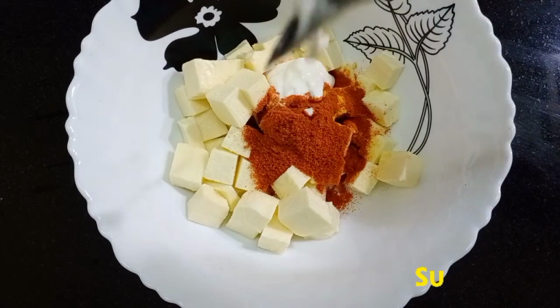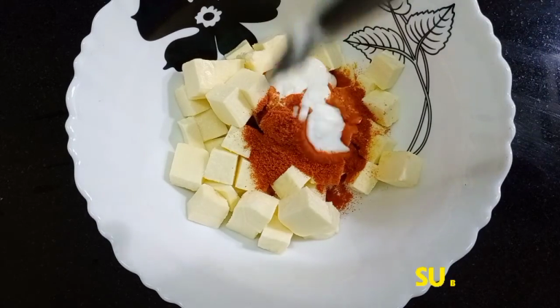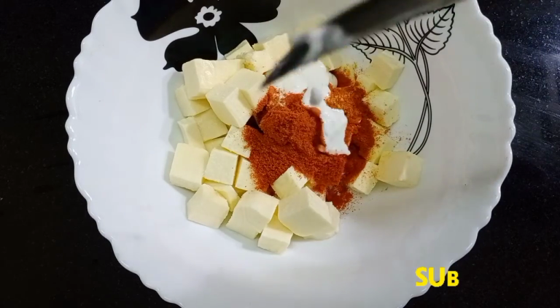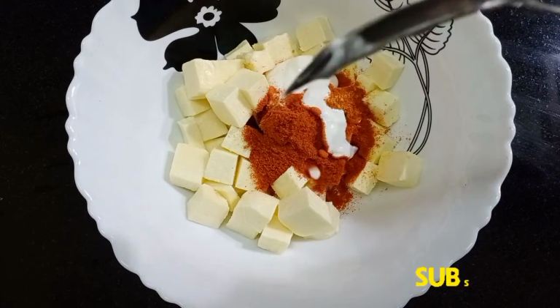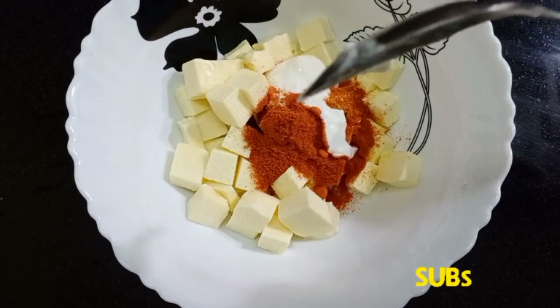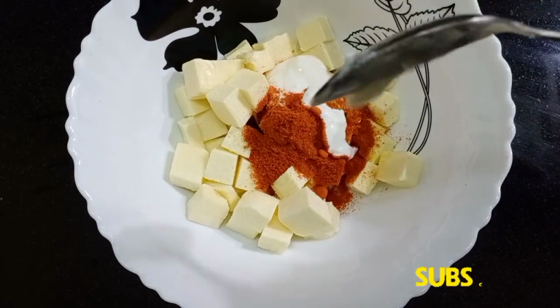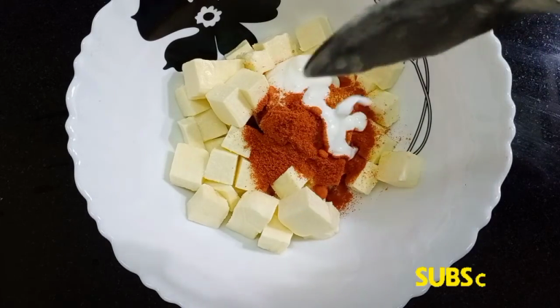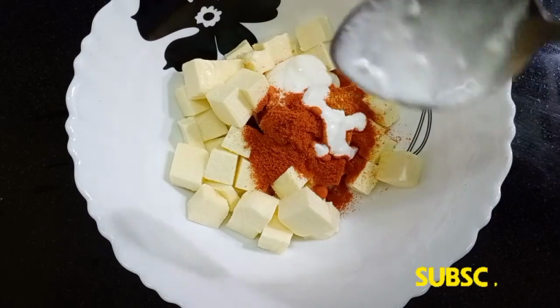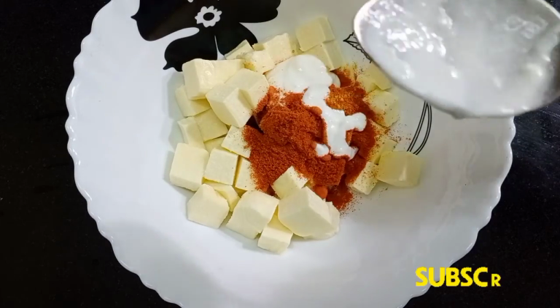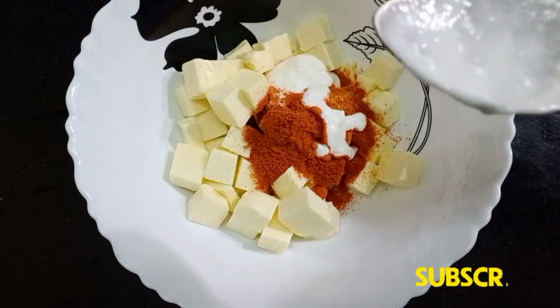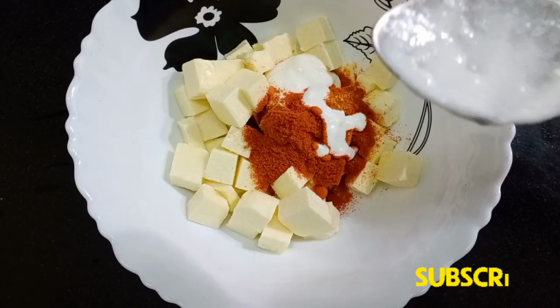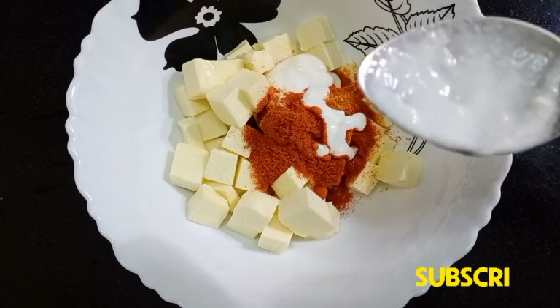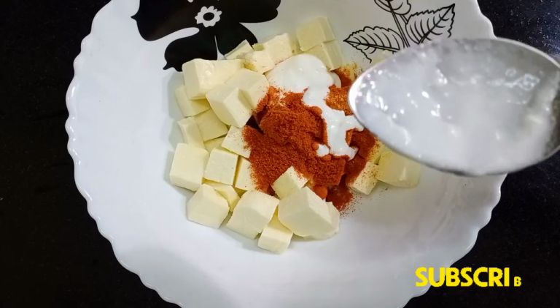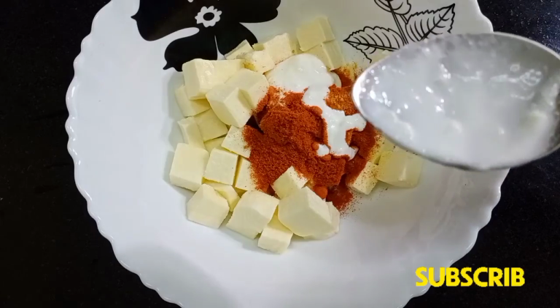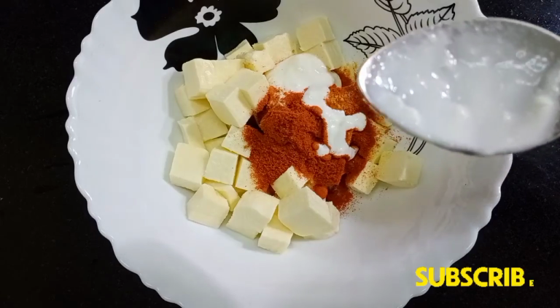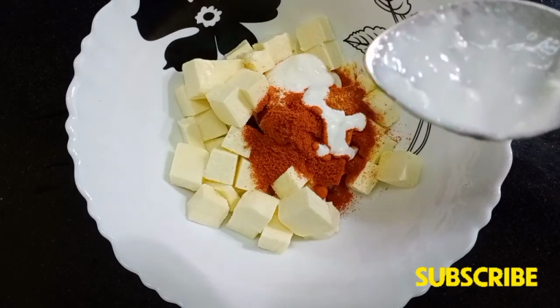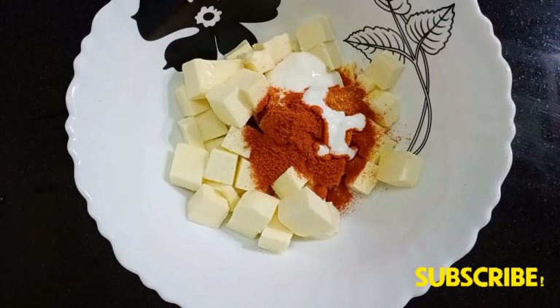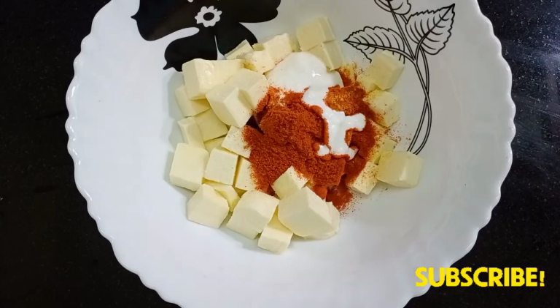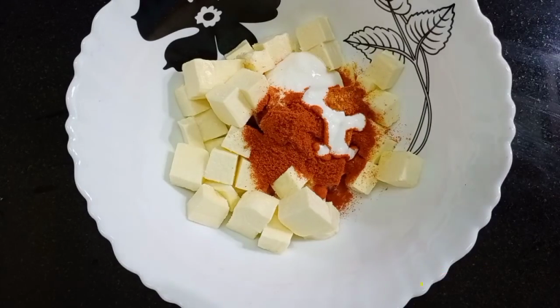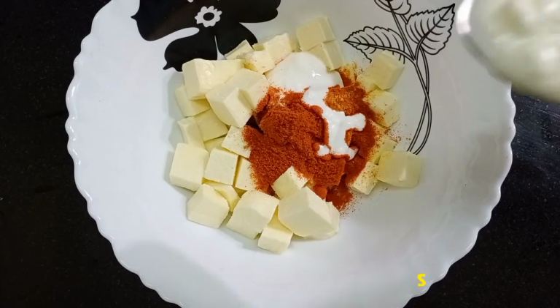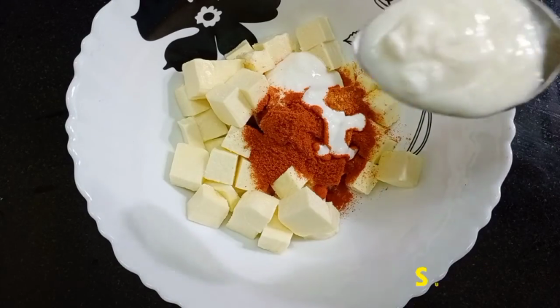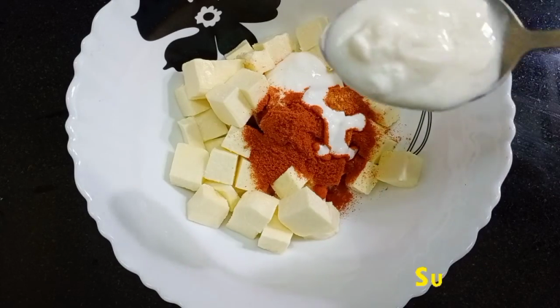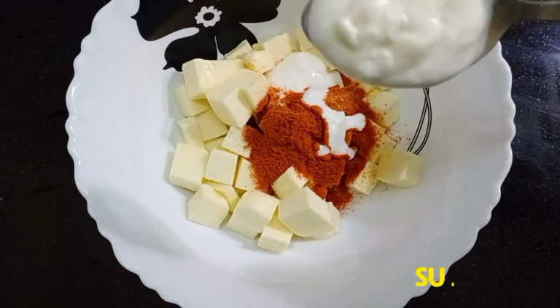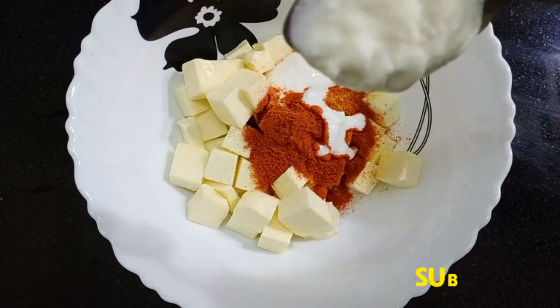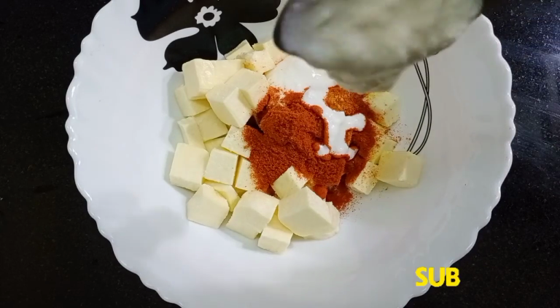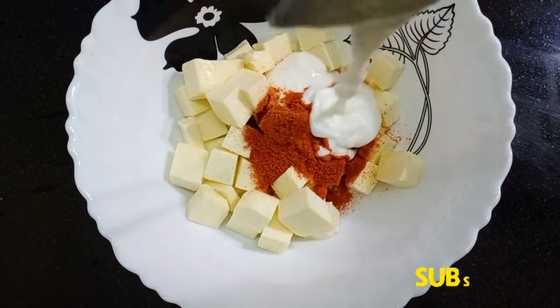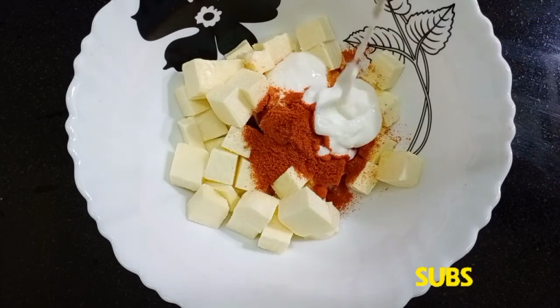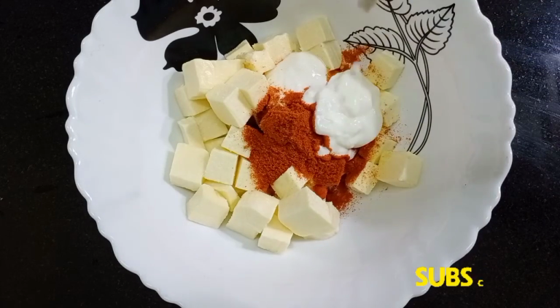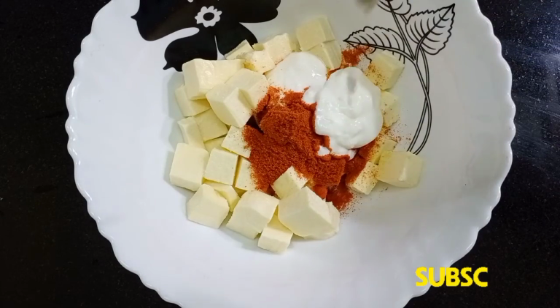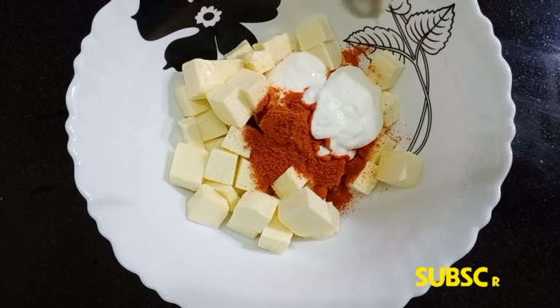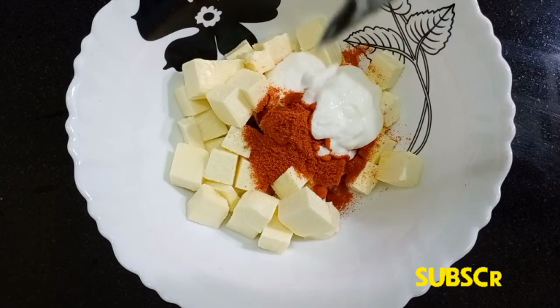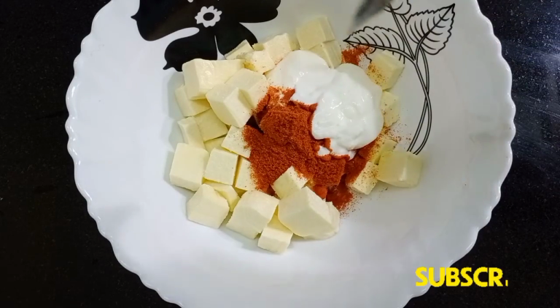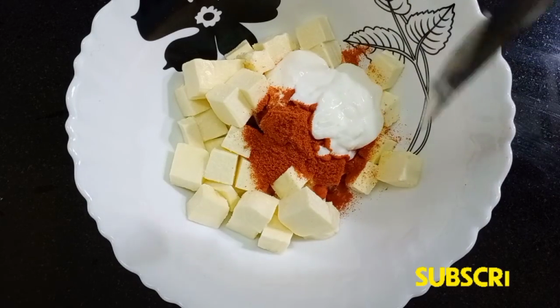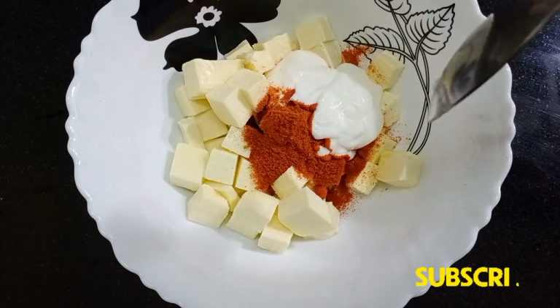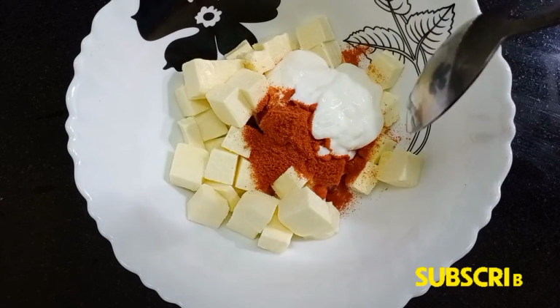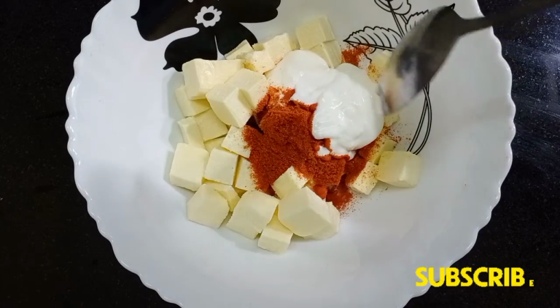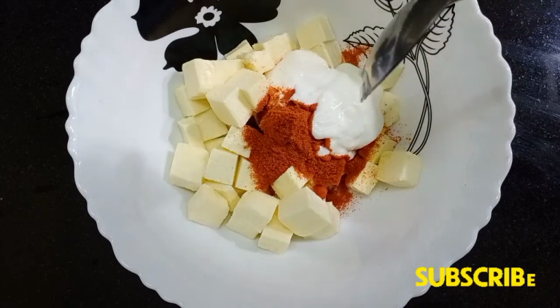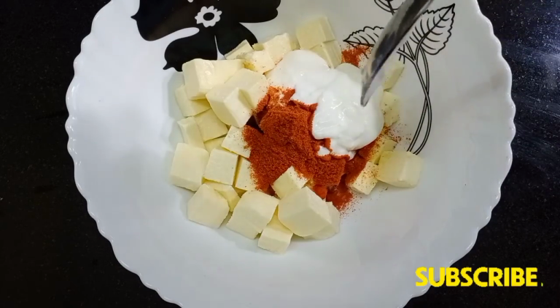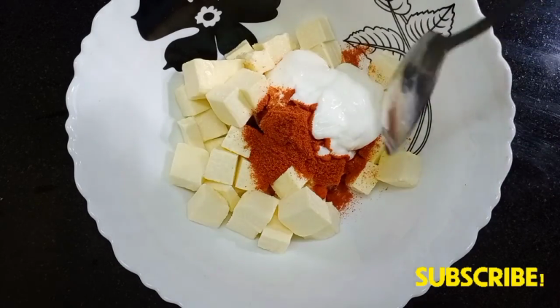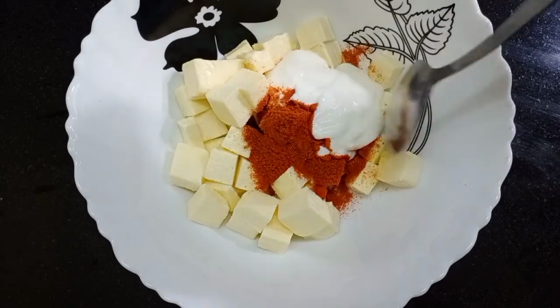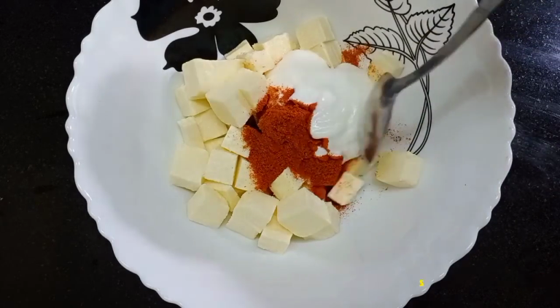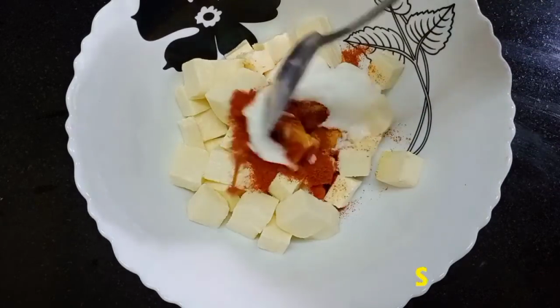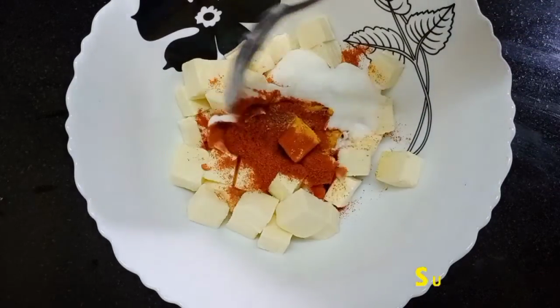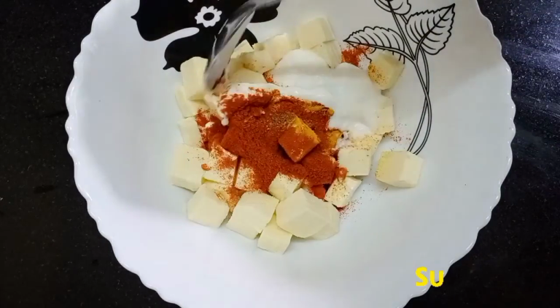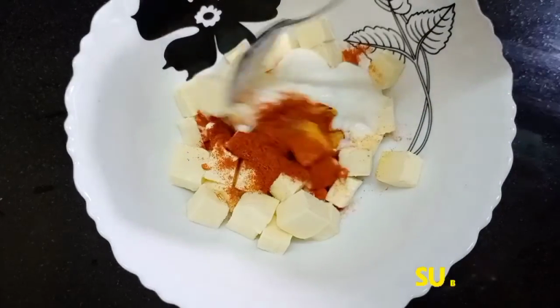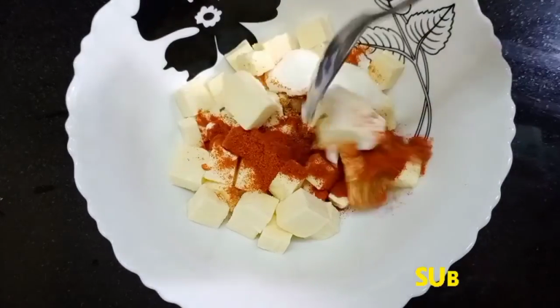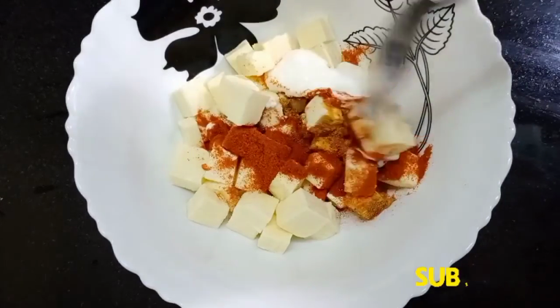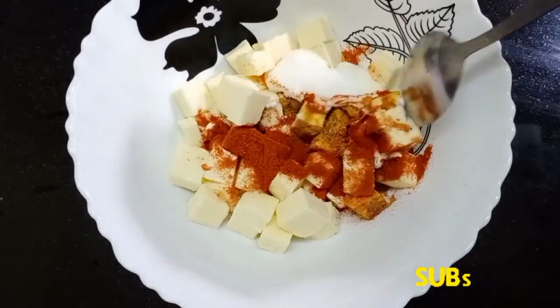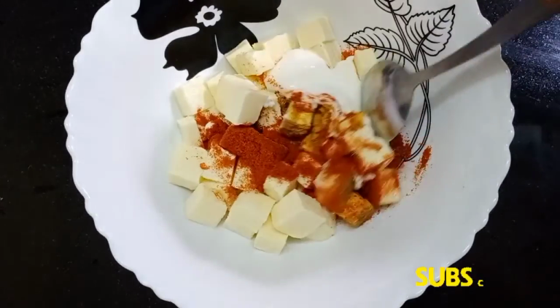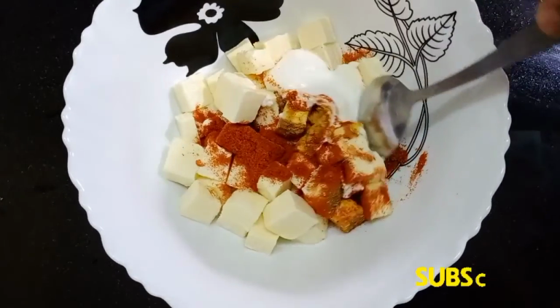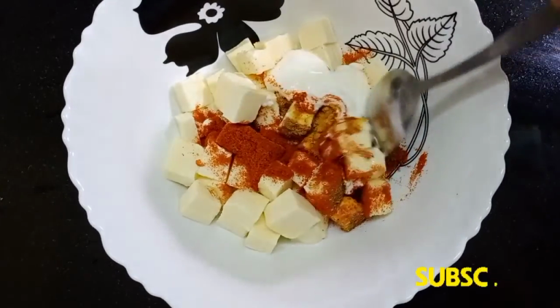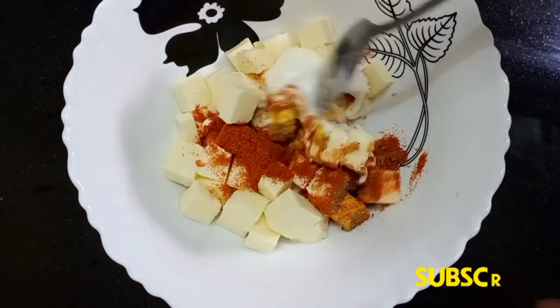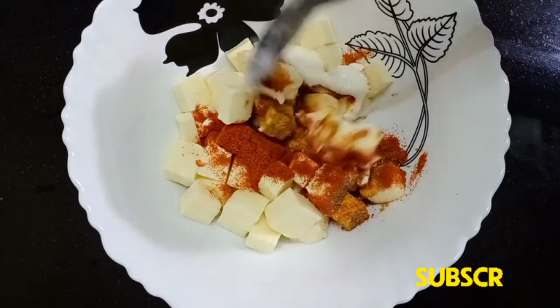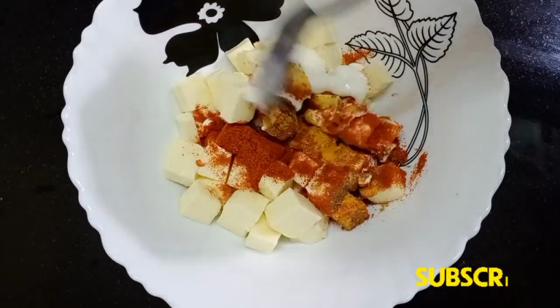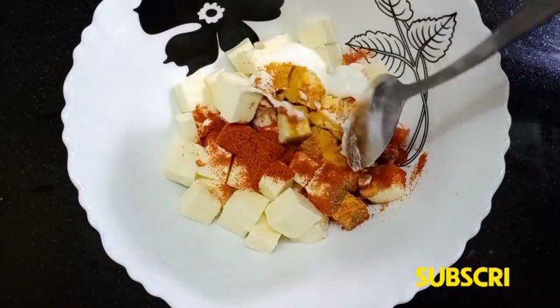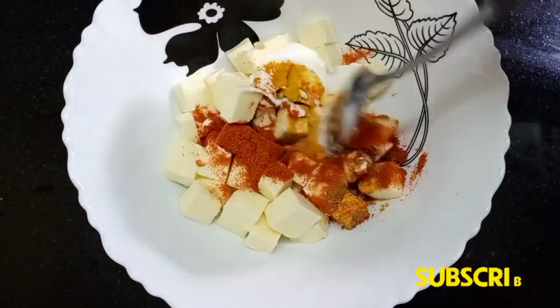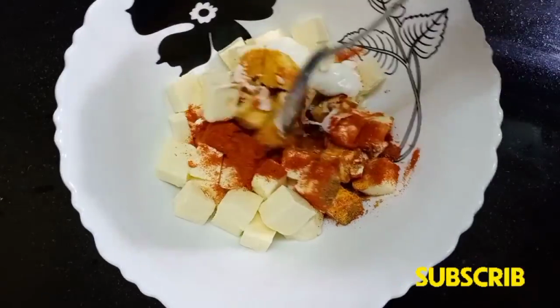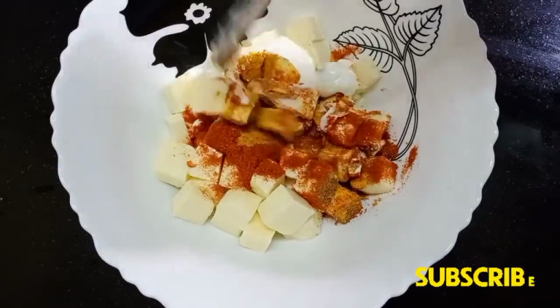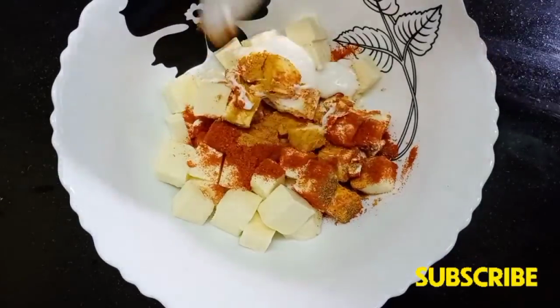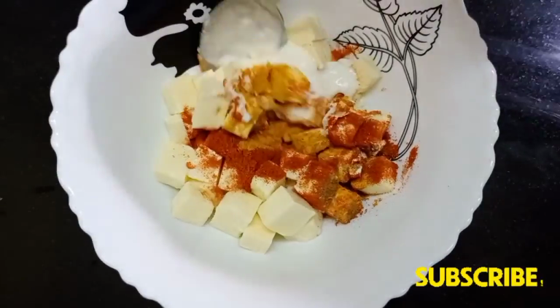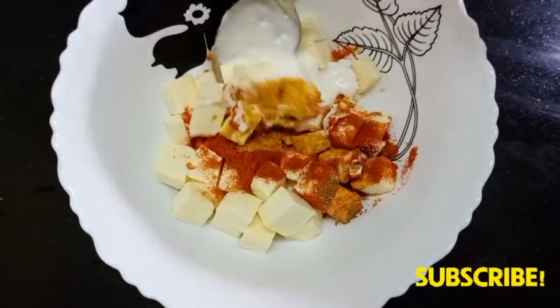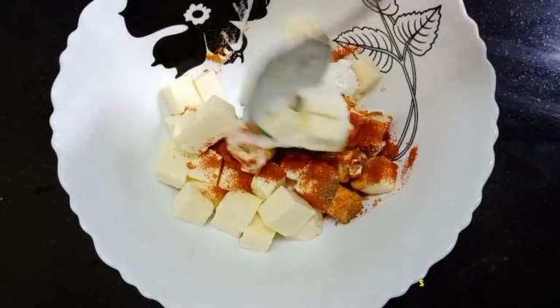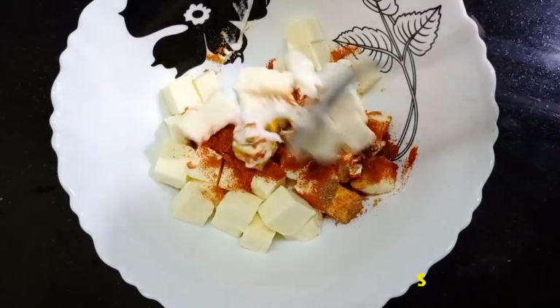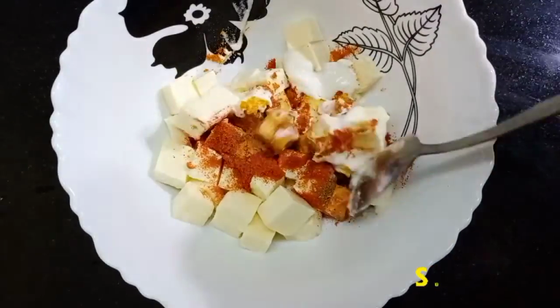Add 2 tablespoons and mix all of those together. Then add it to the oregano.